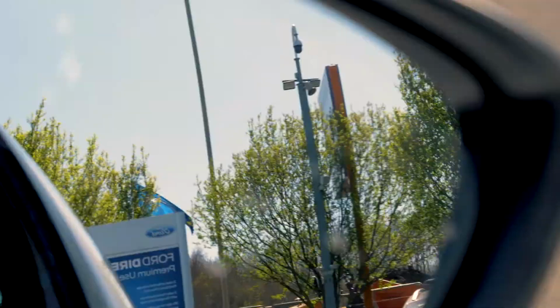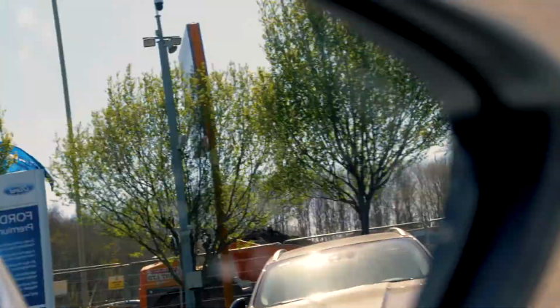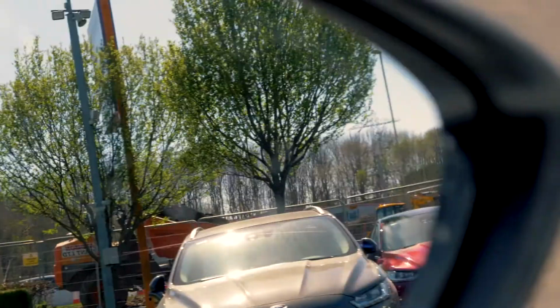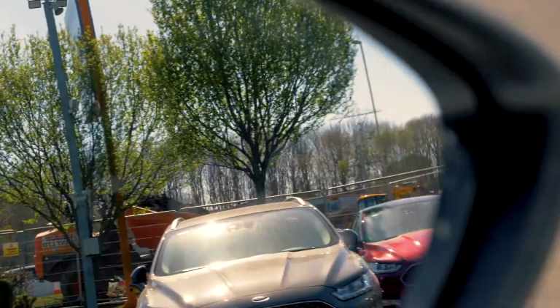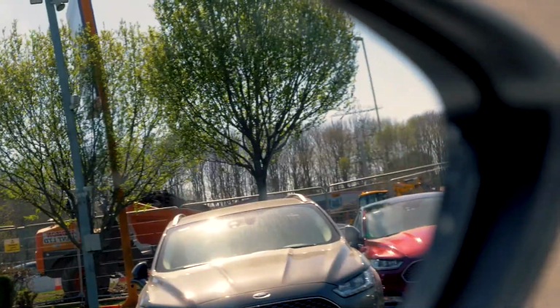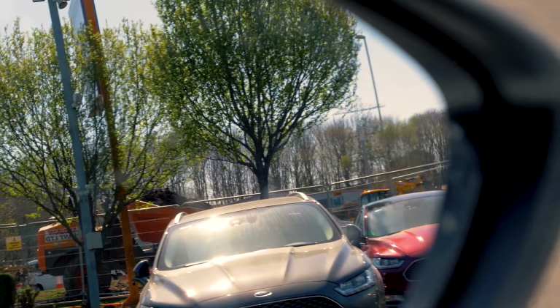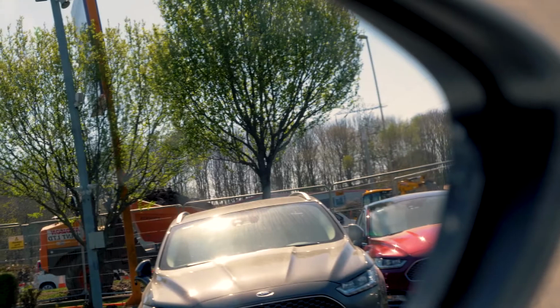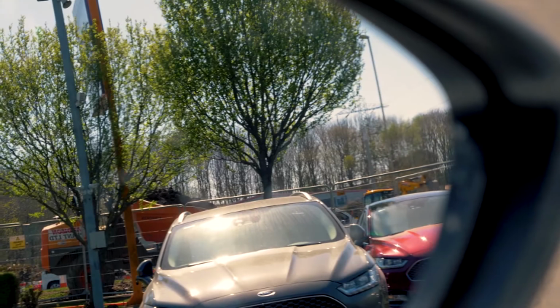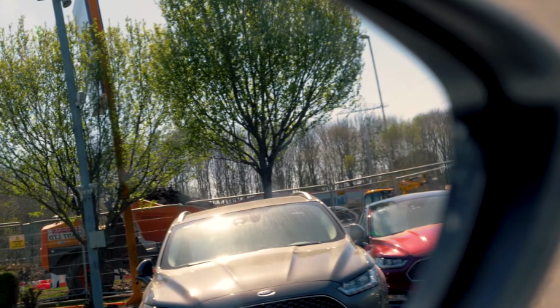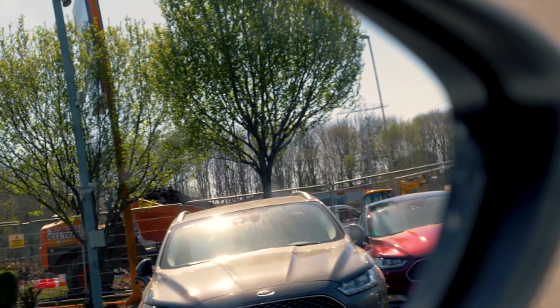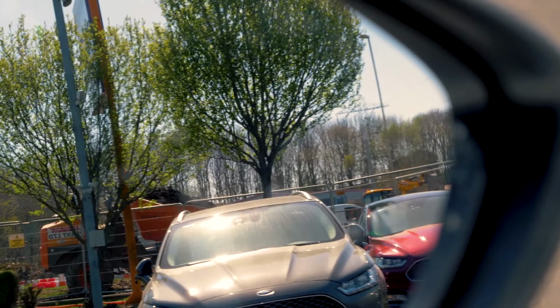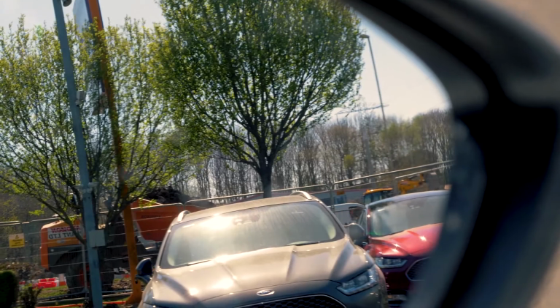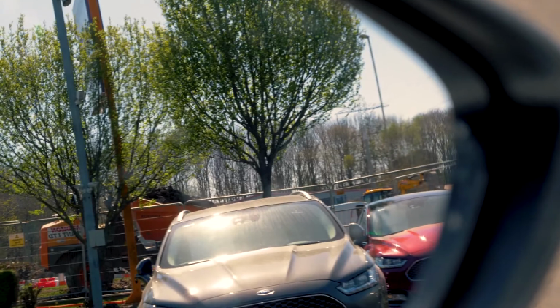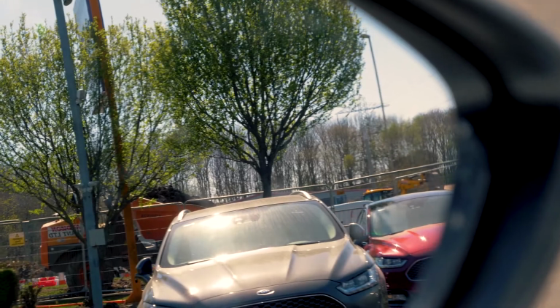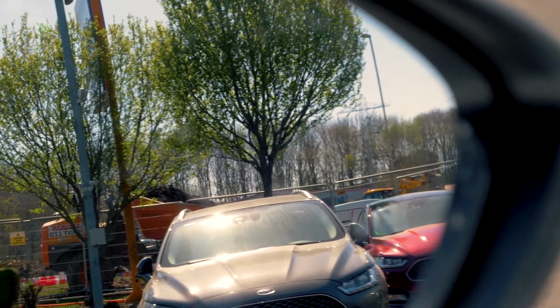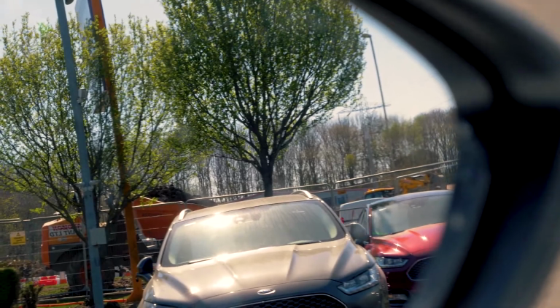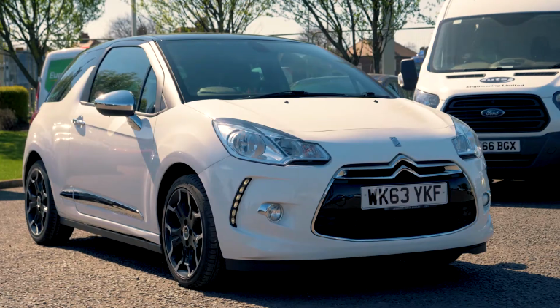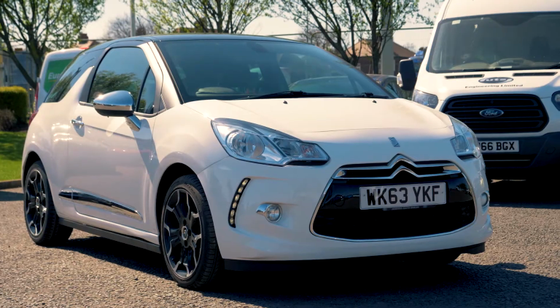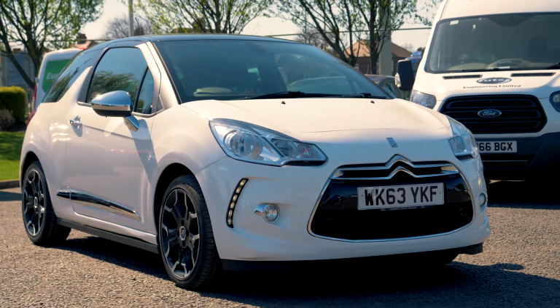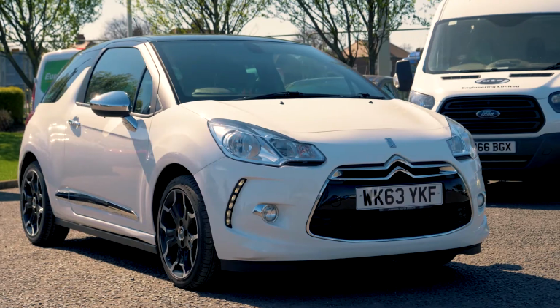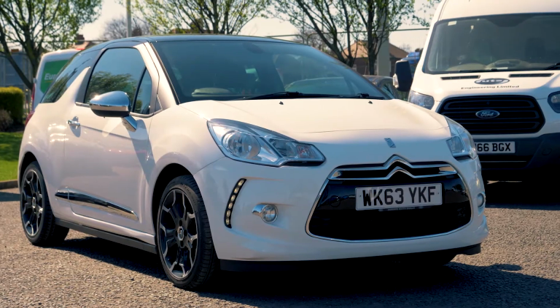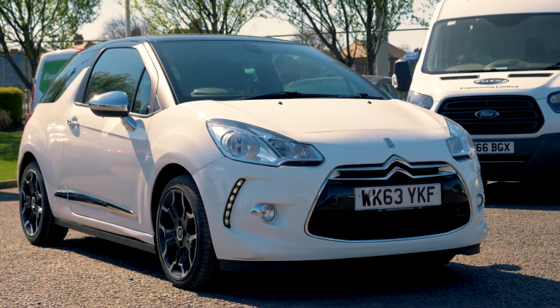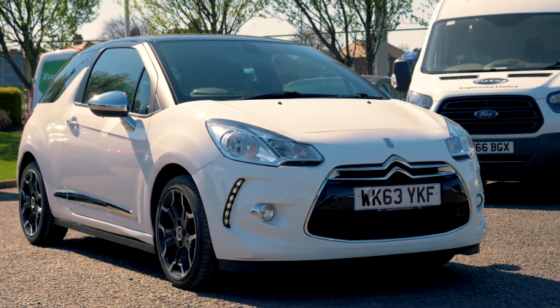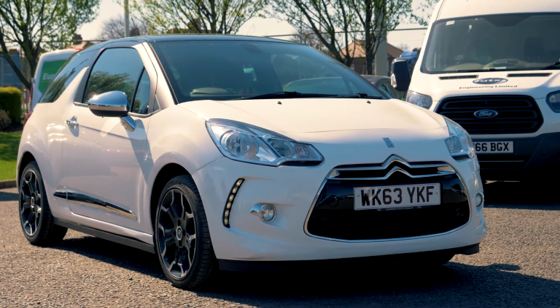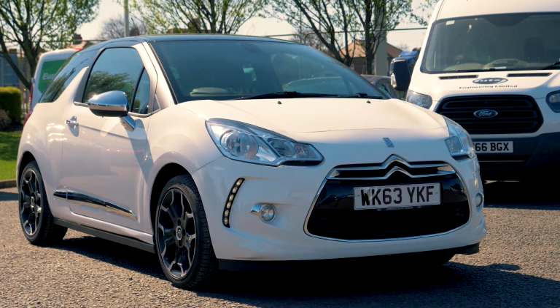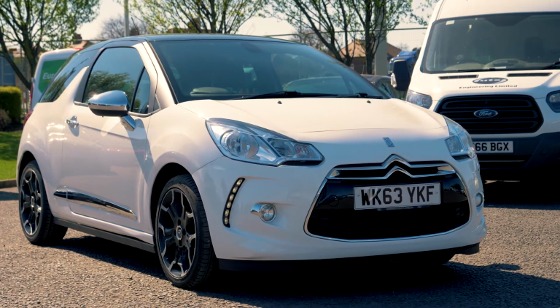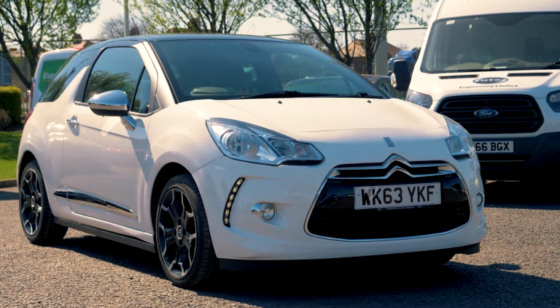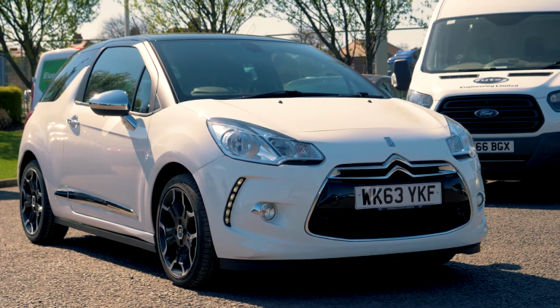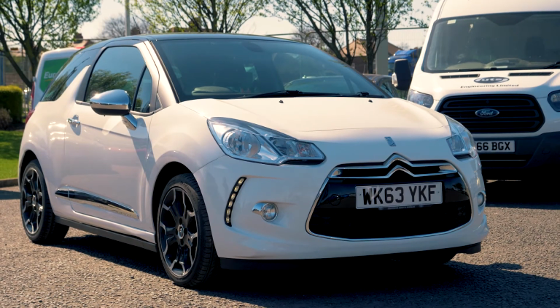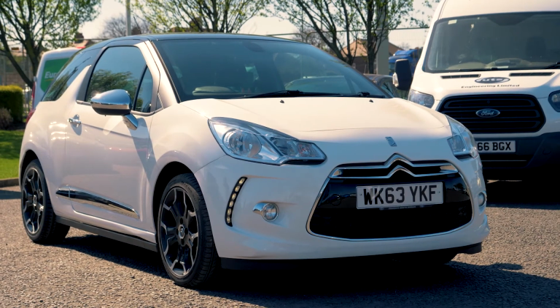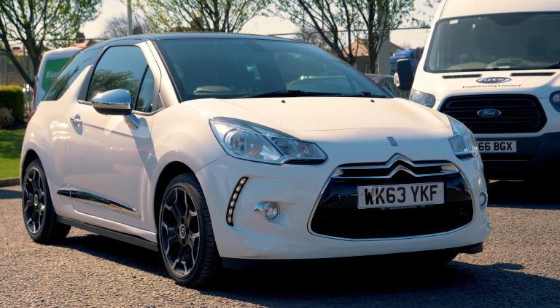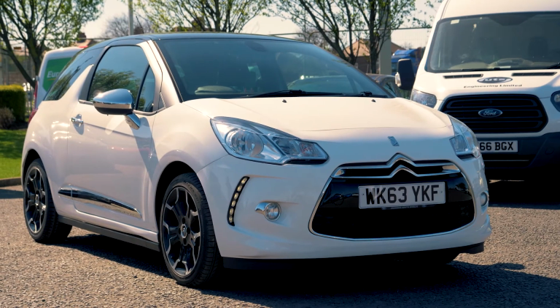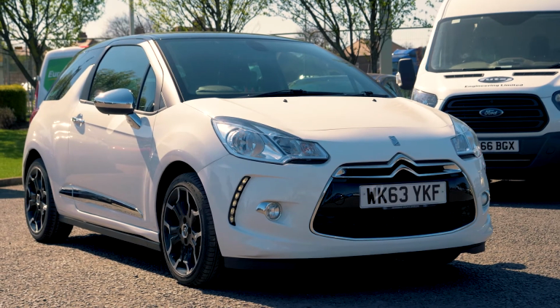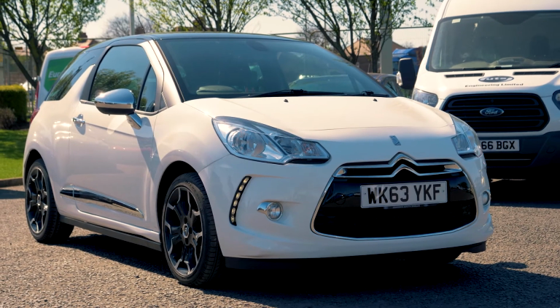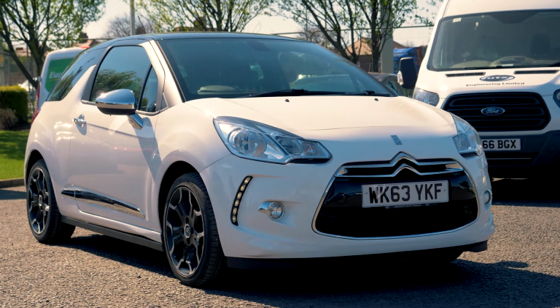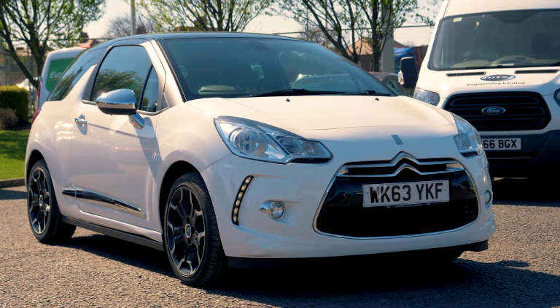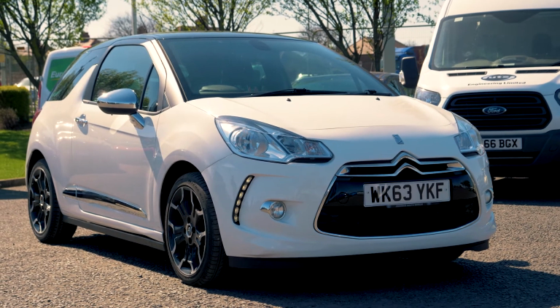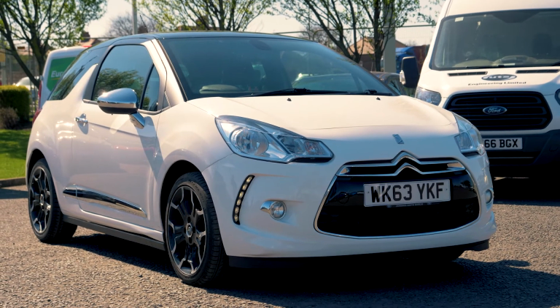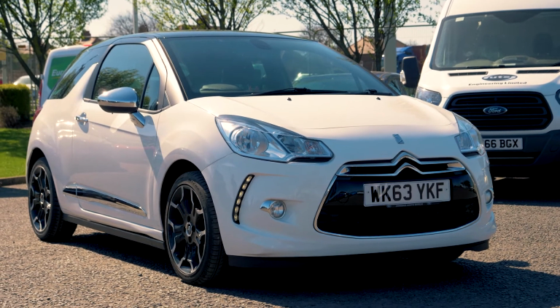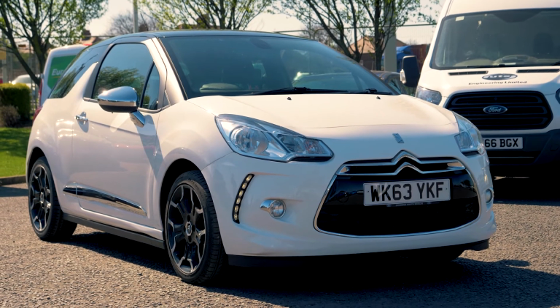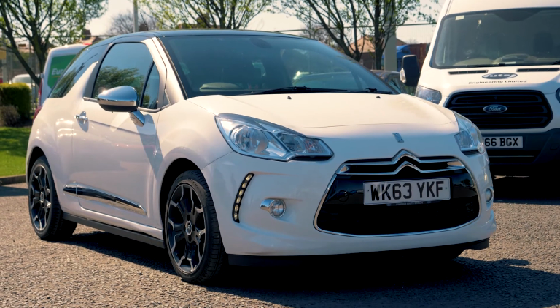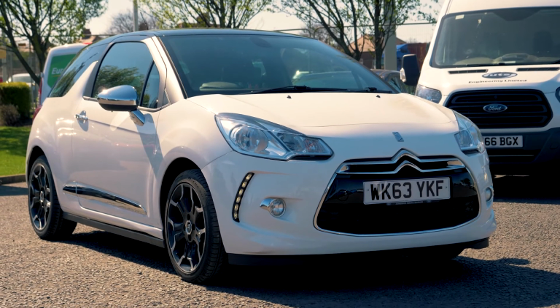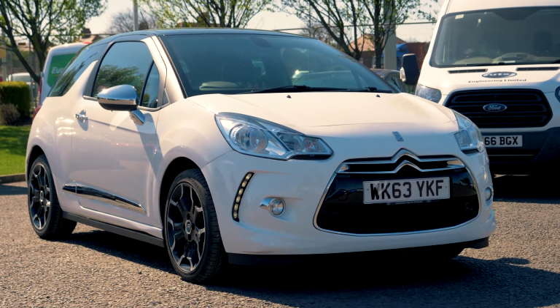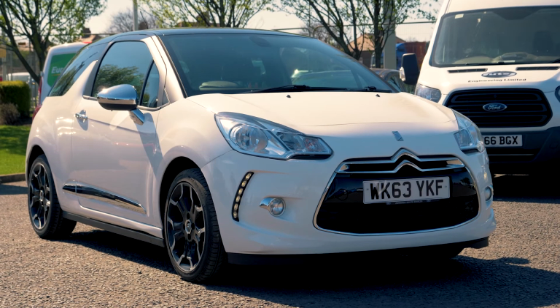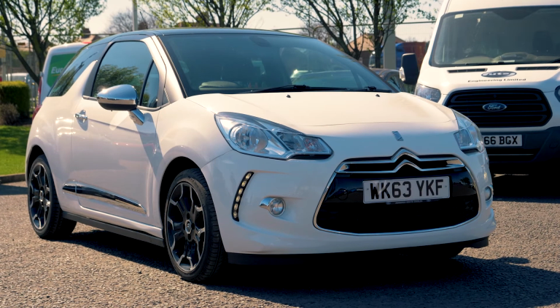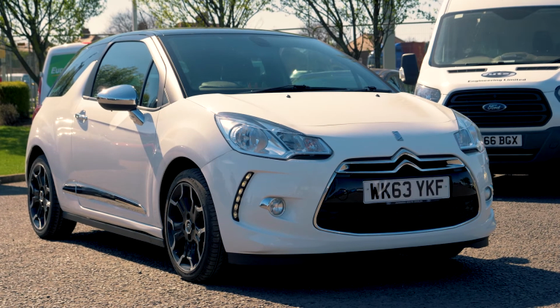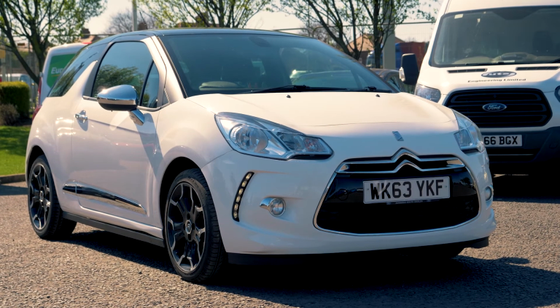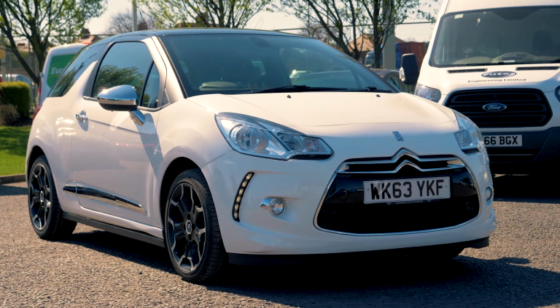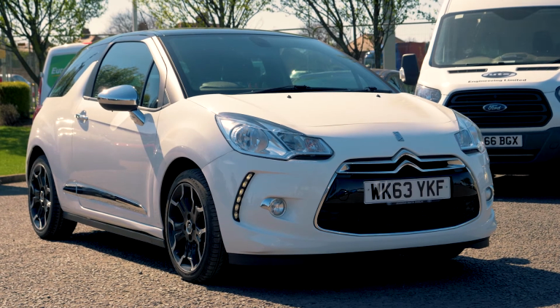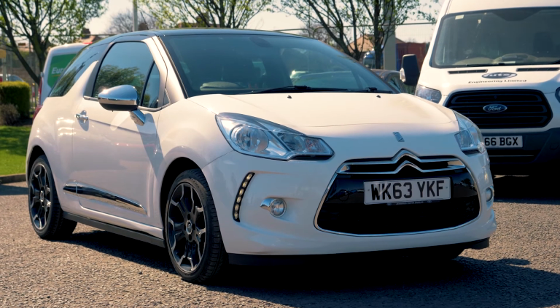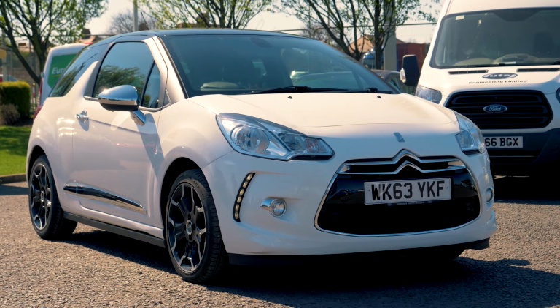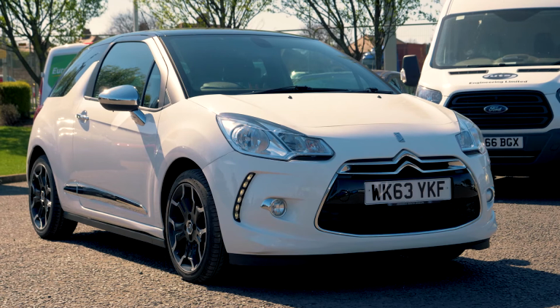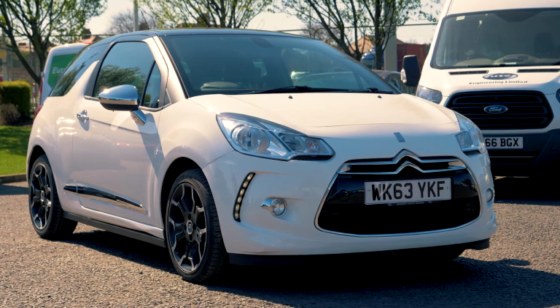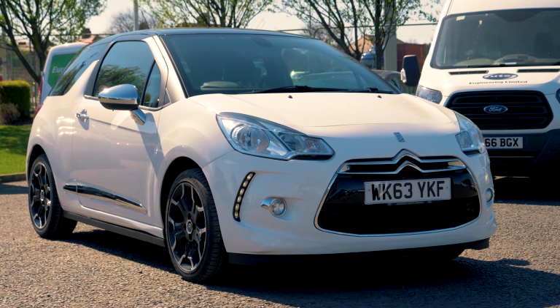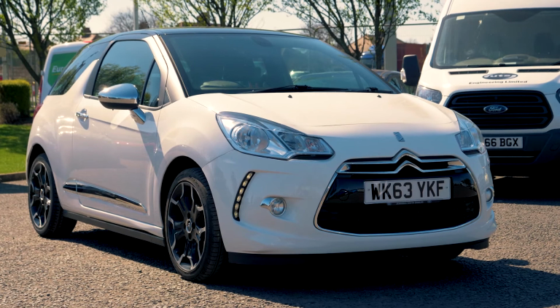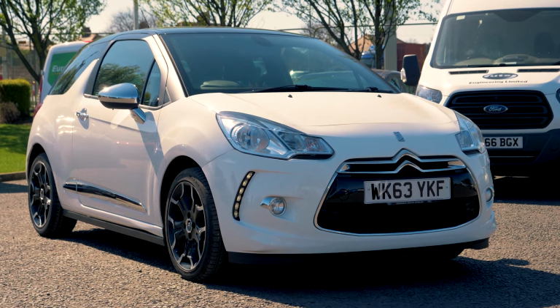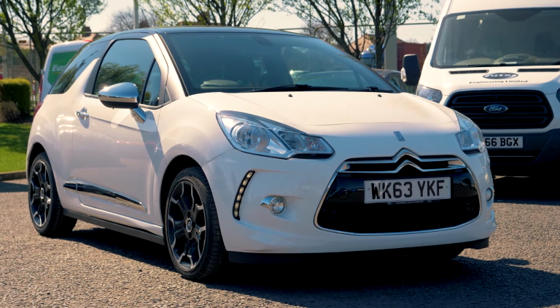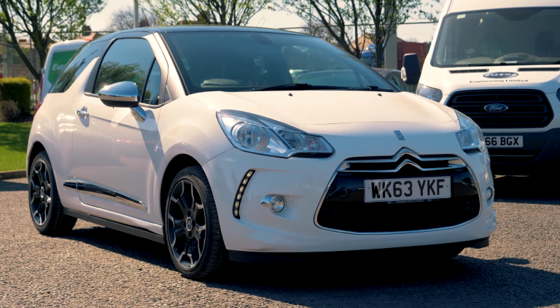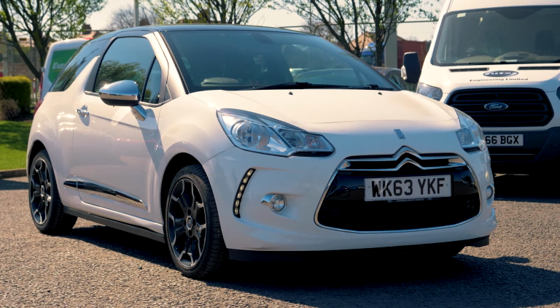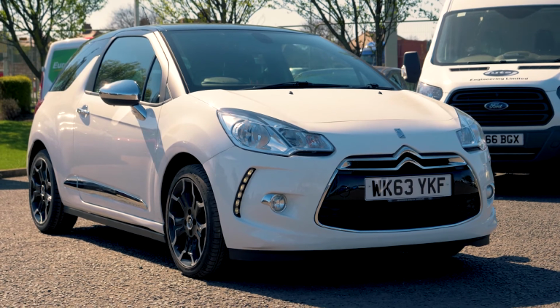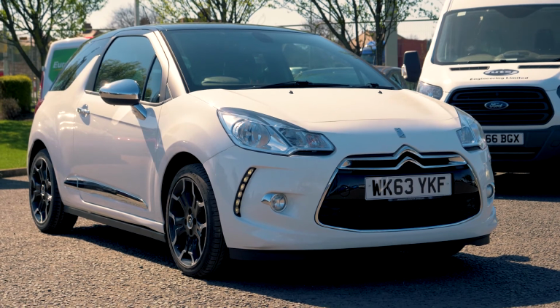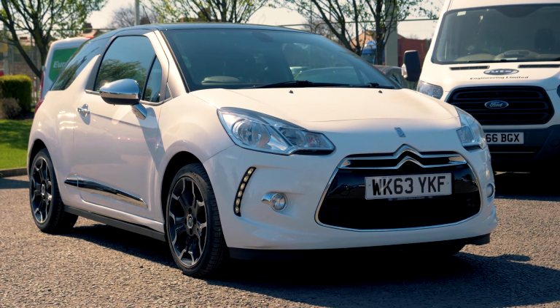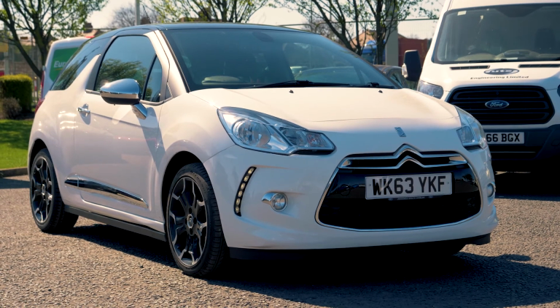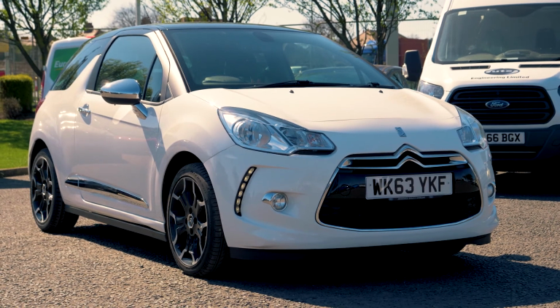If you would like any more information or would like to book a test drive, please call 0333 414 9750.